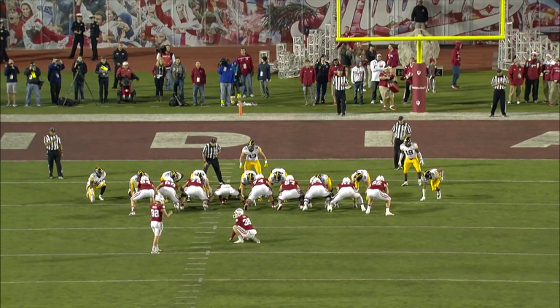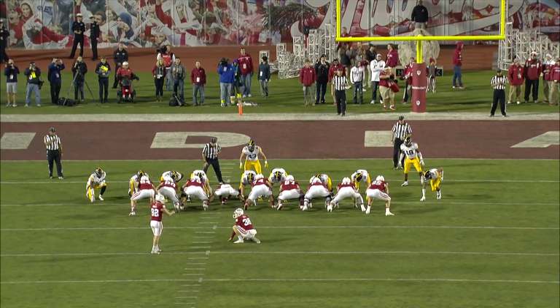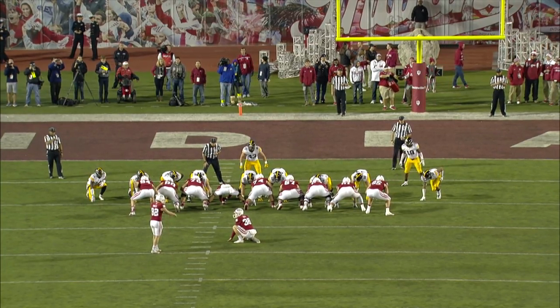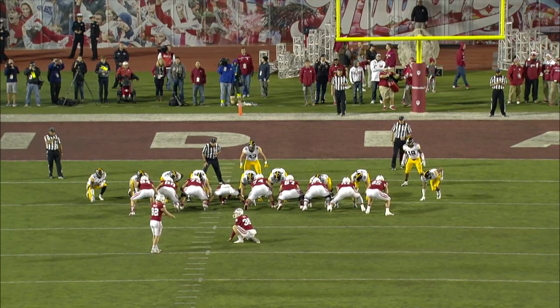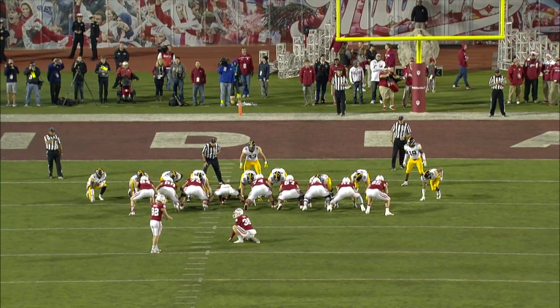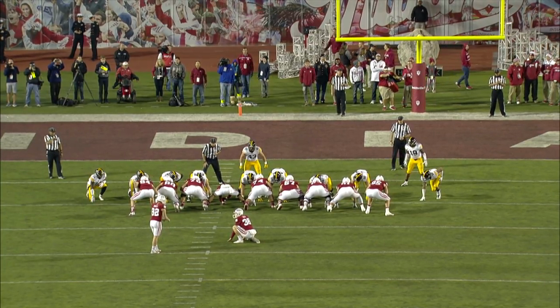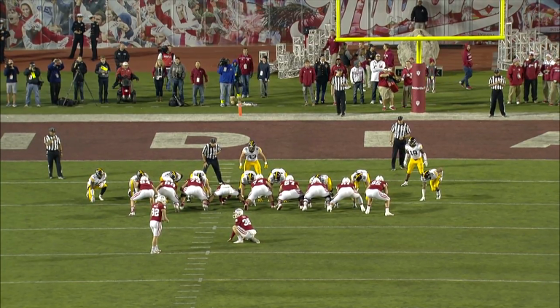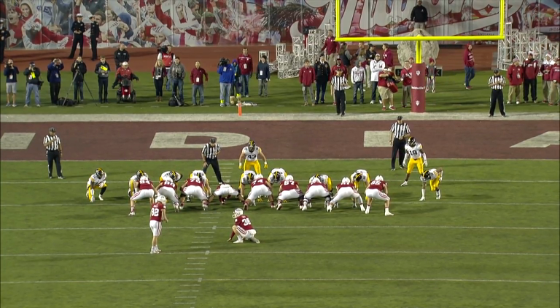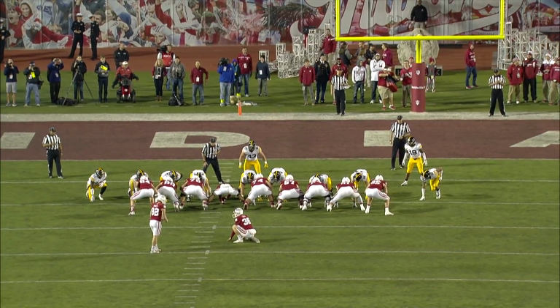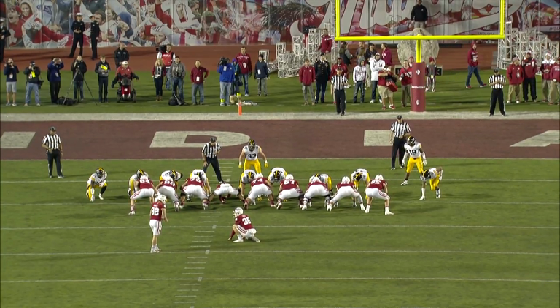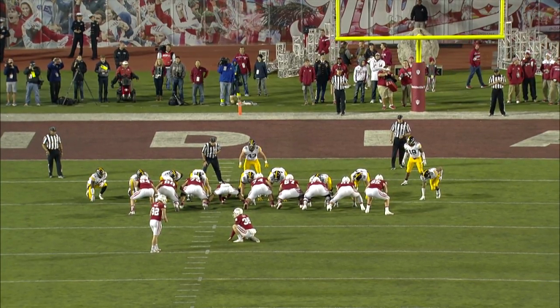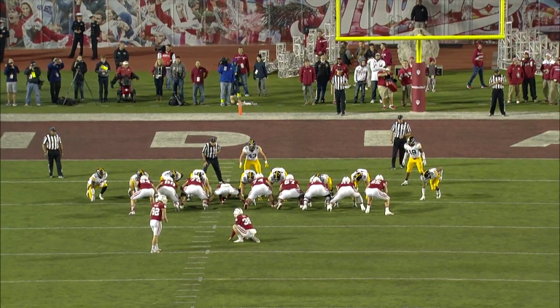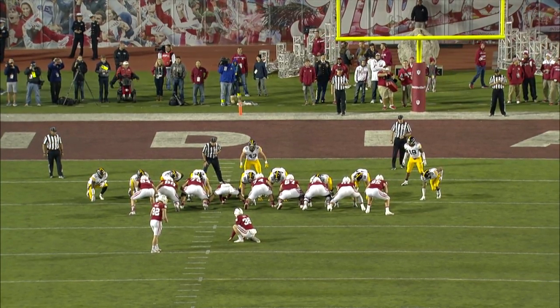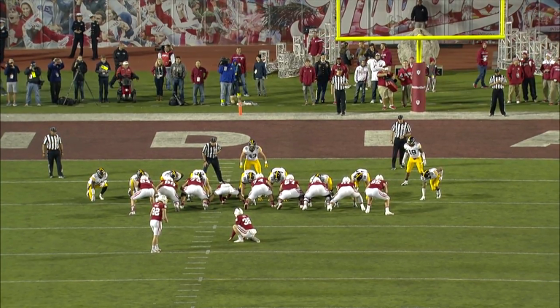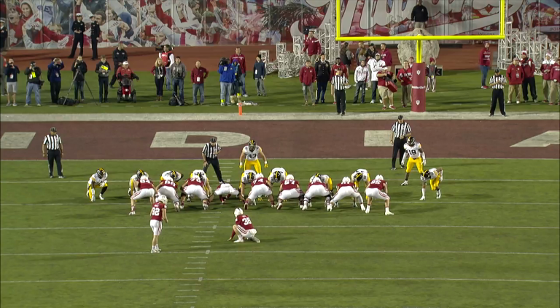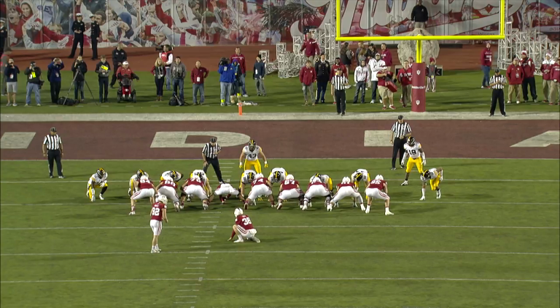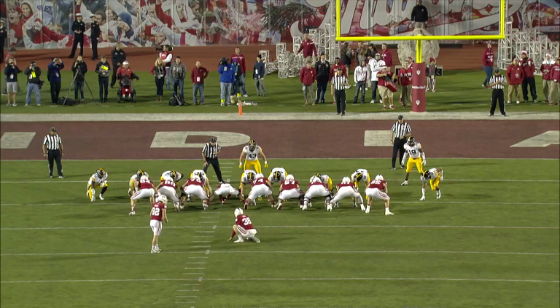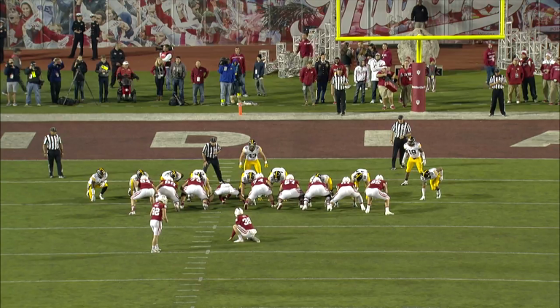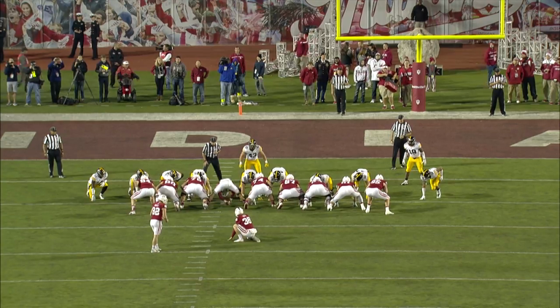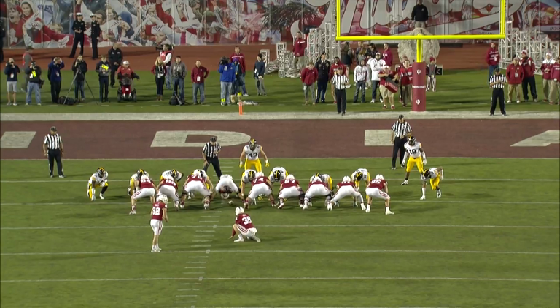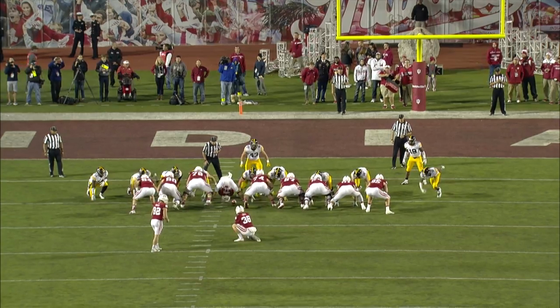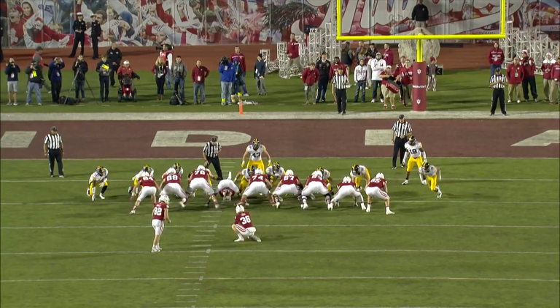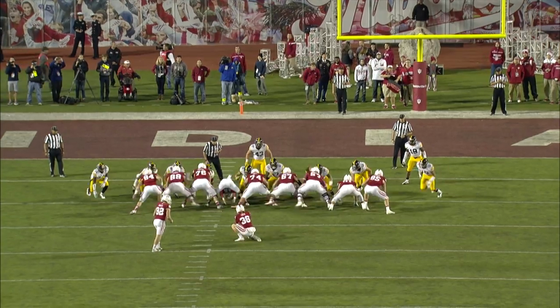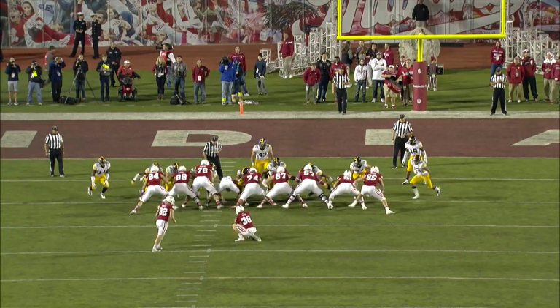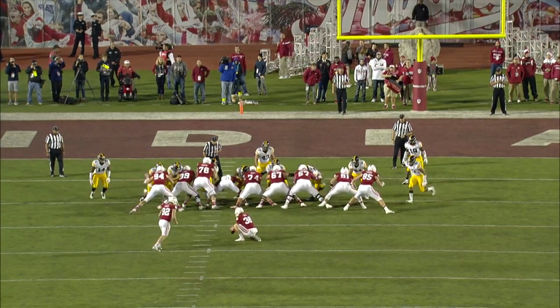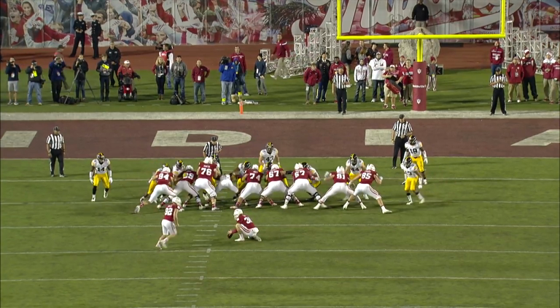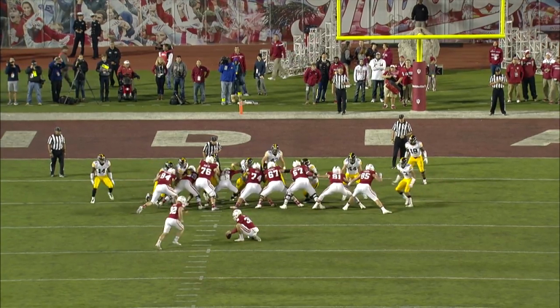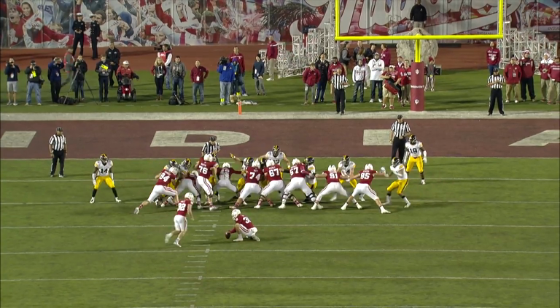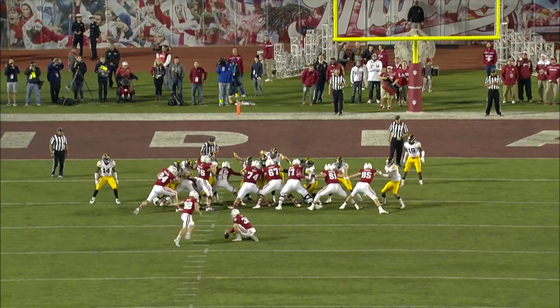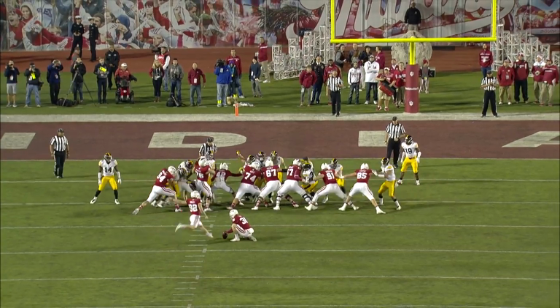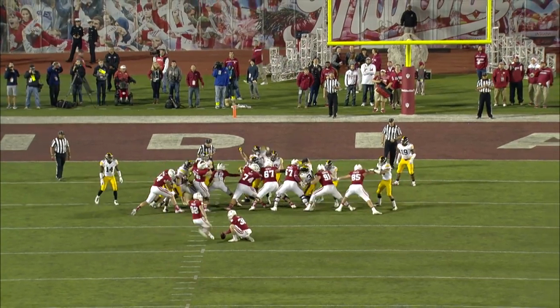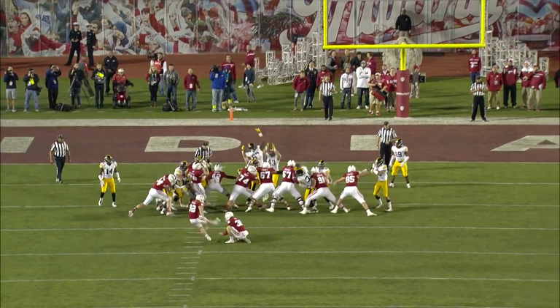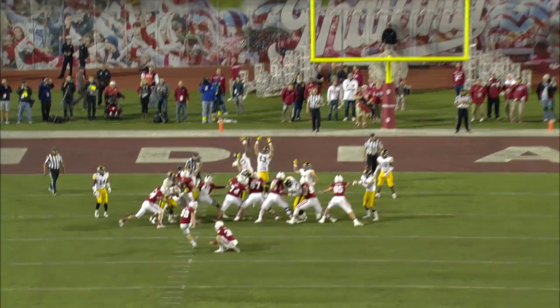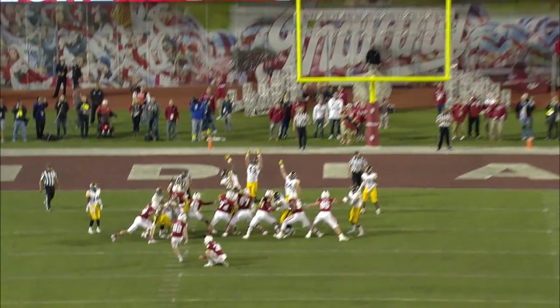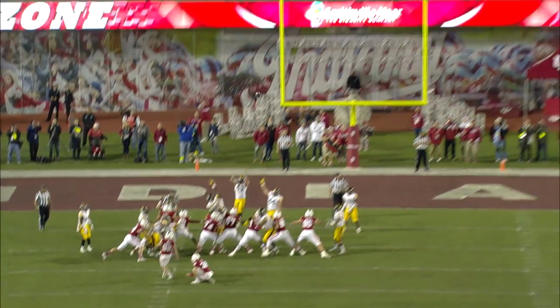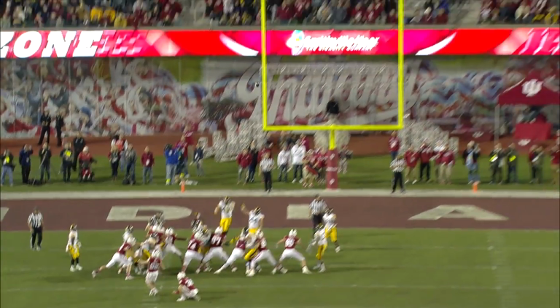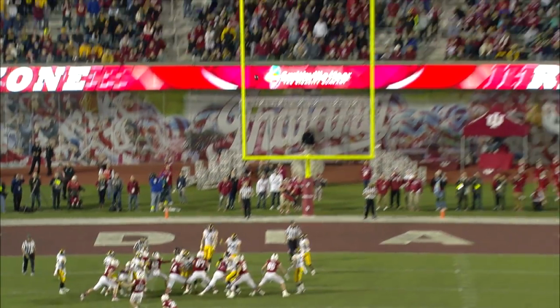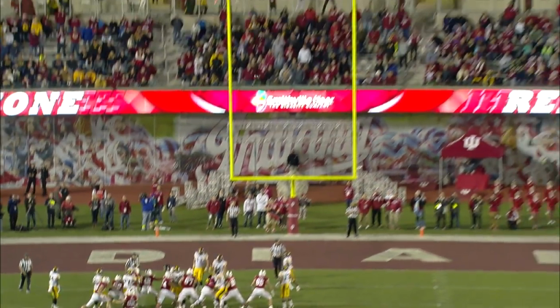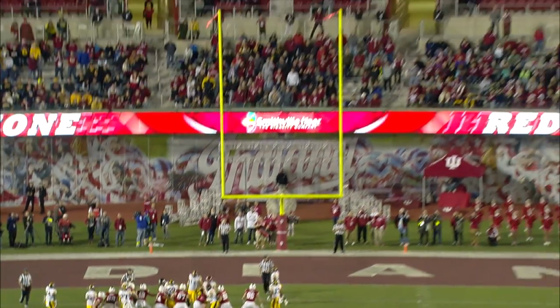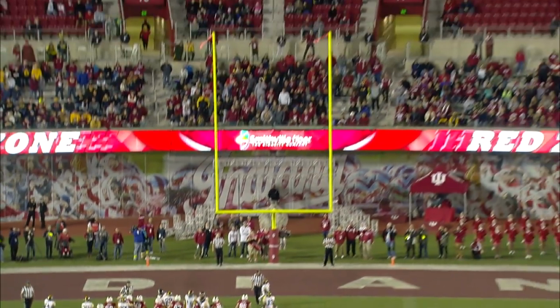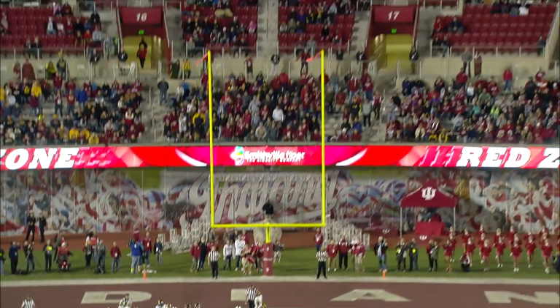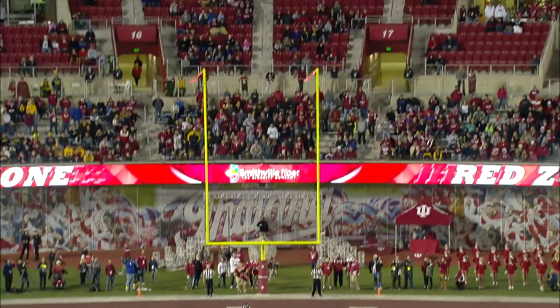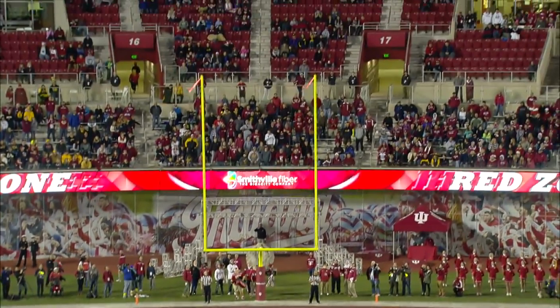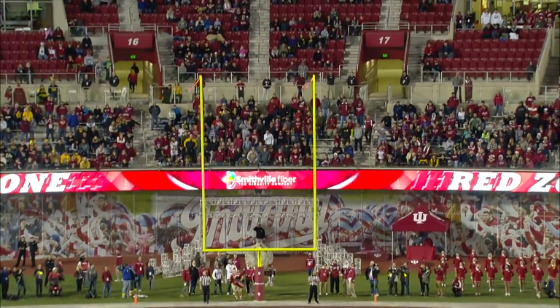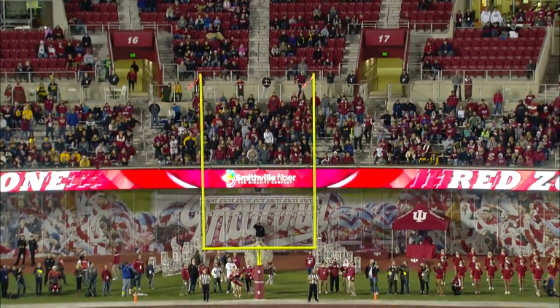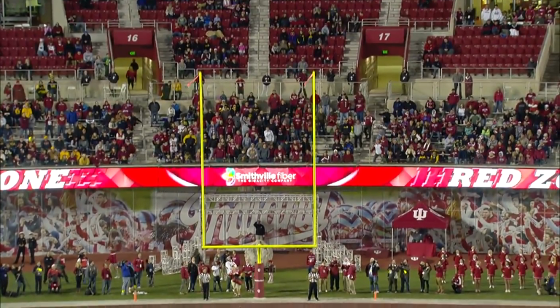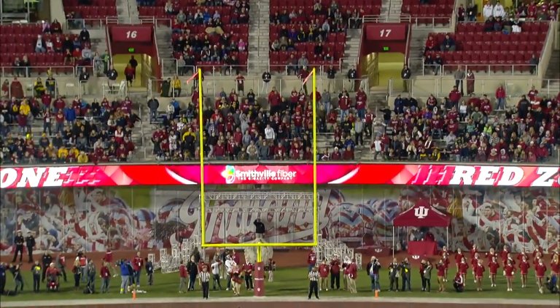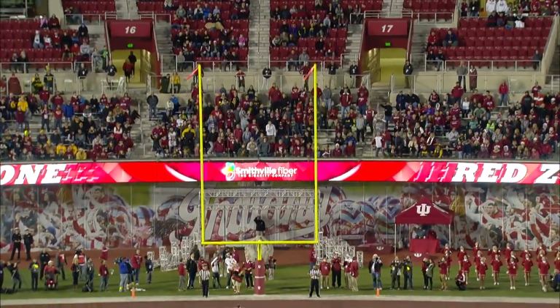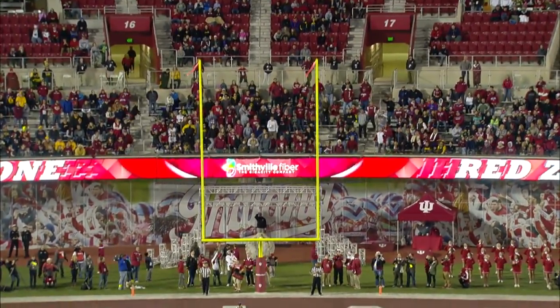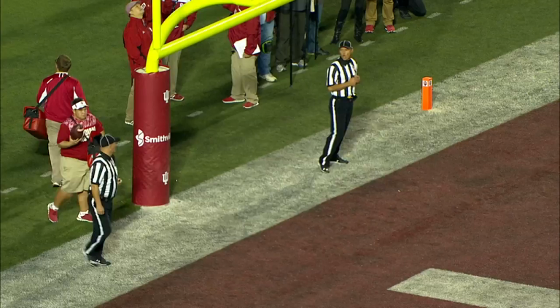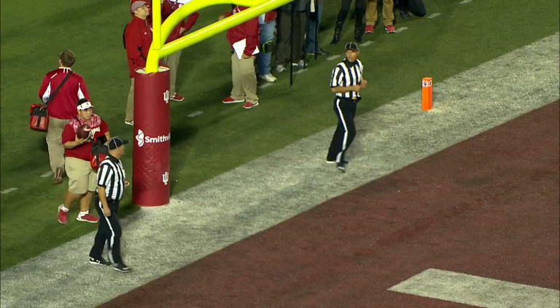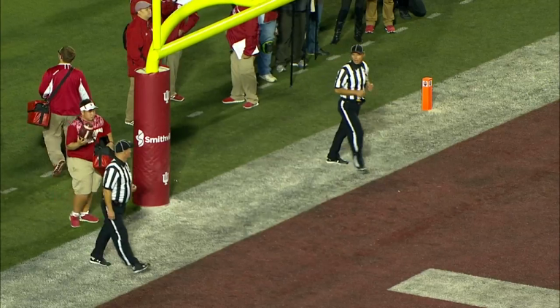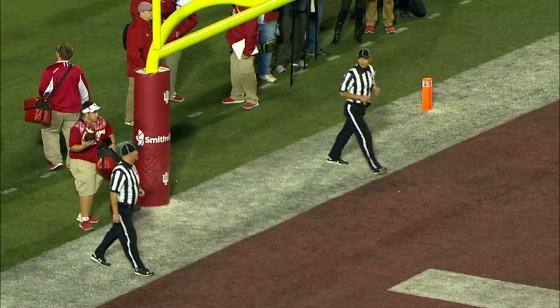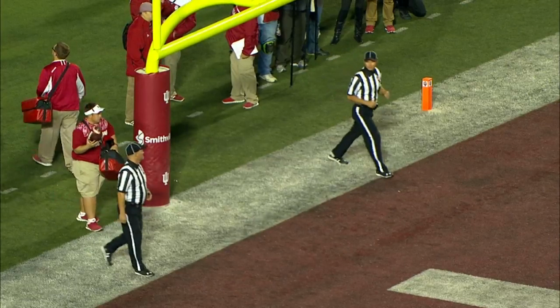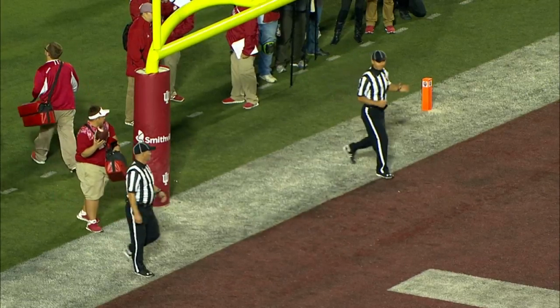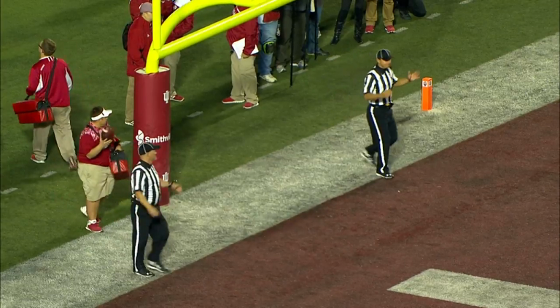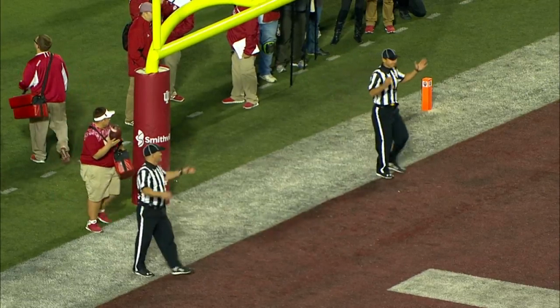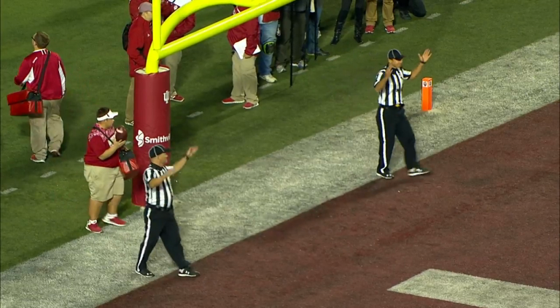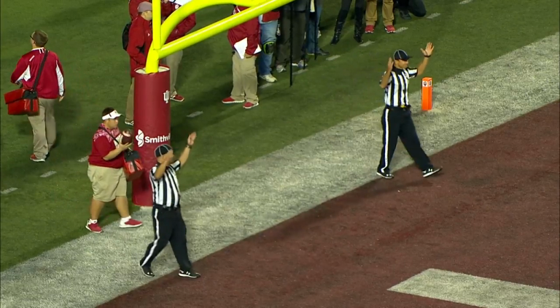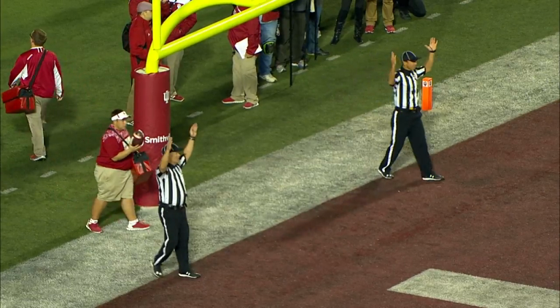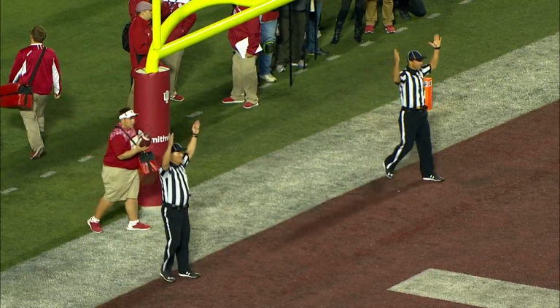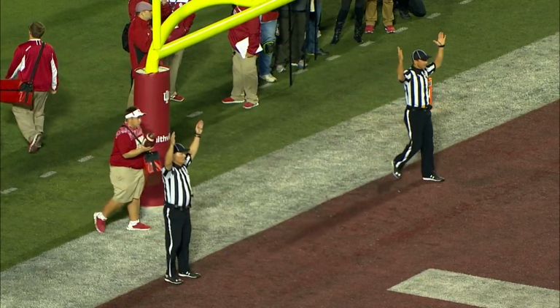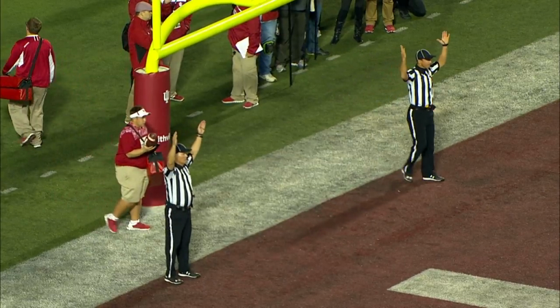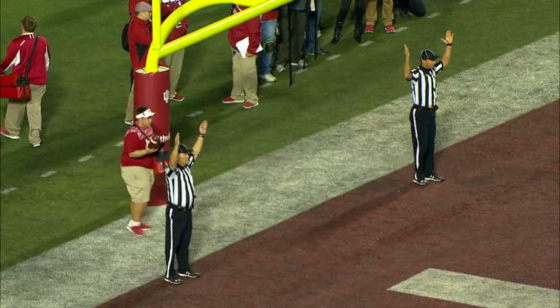Eric Toth will hold. Nolan Goodell will snap it back. Here's the kick on its way — it is up, and it is good.